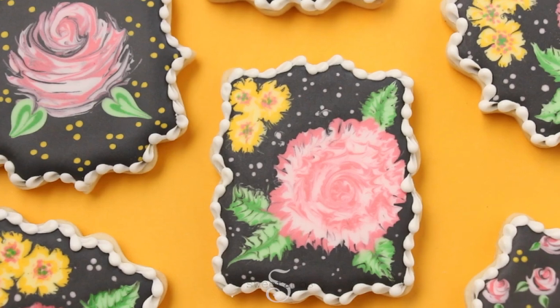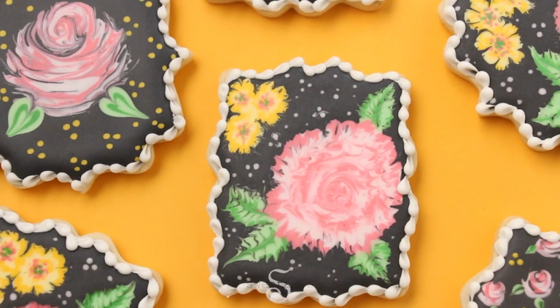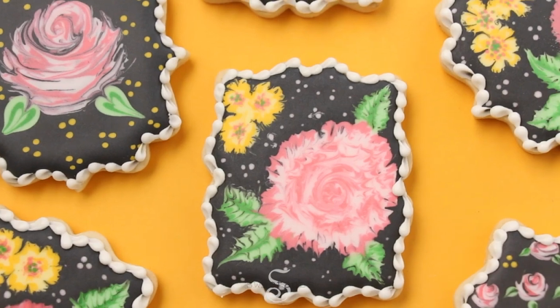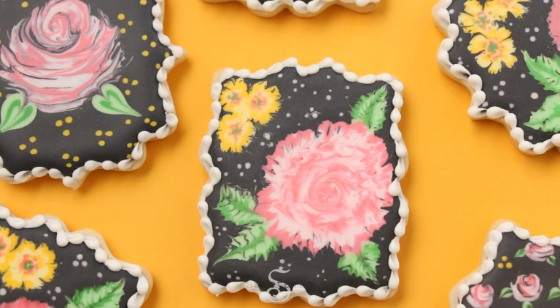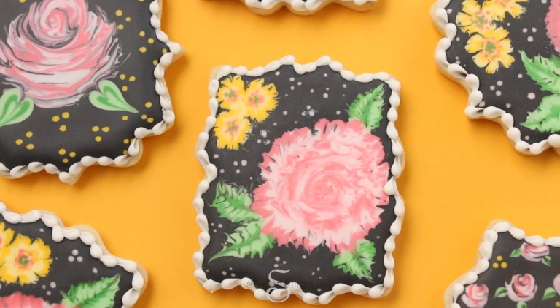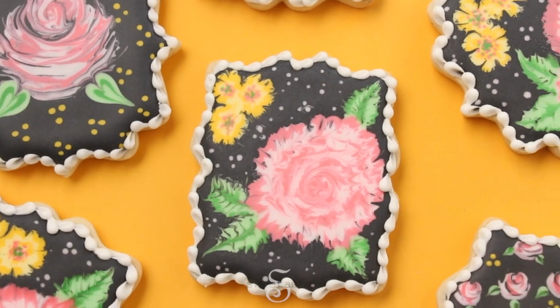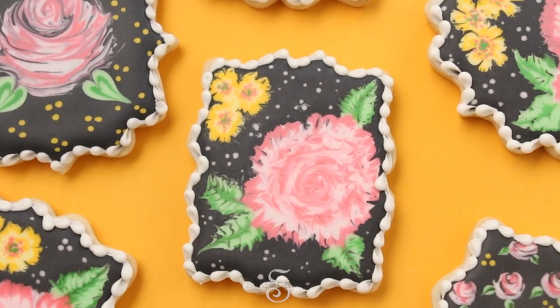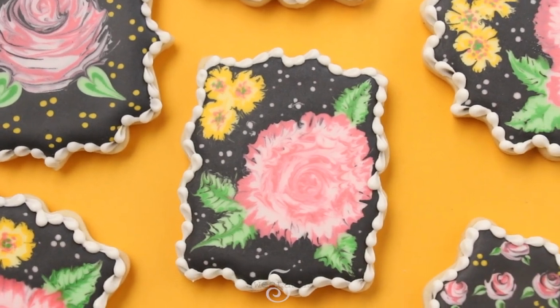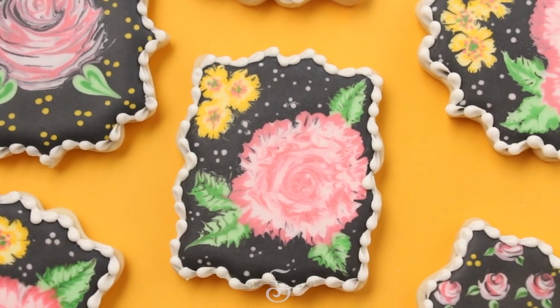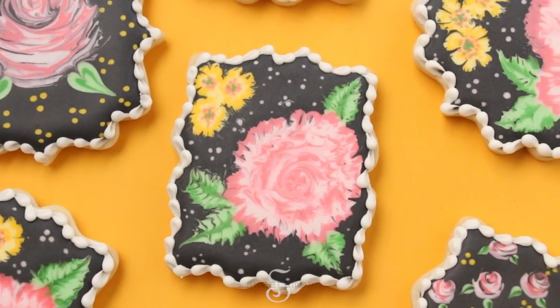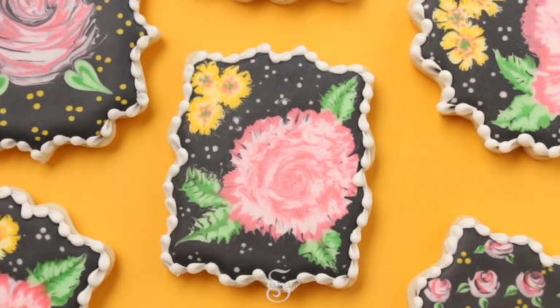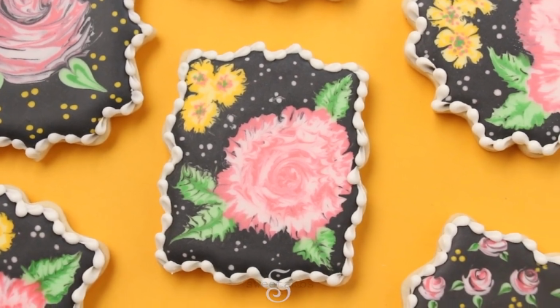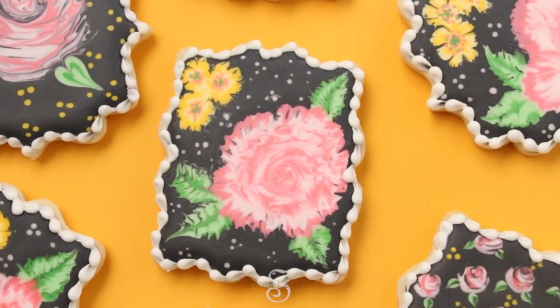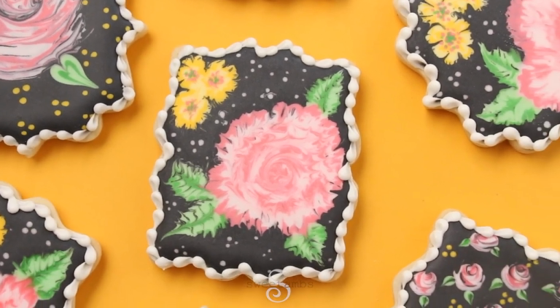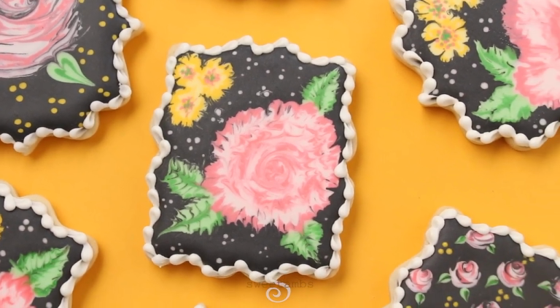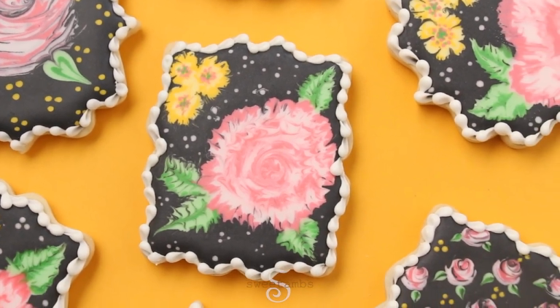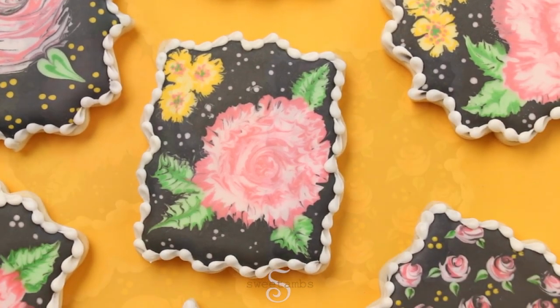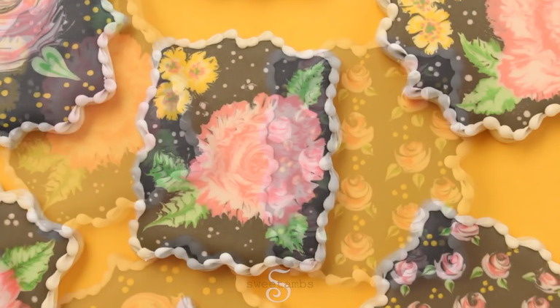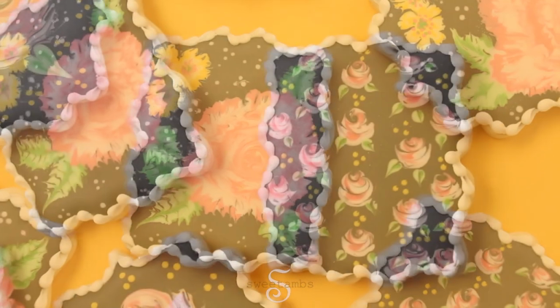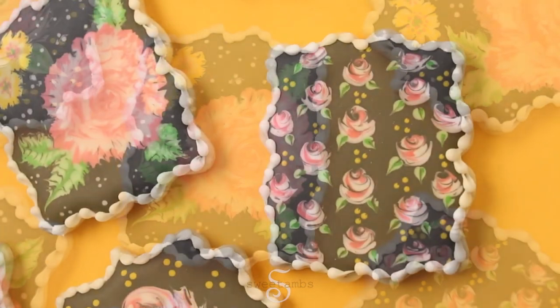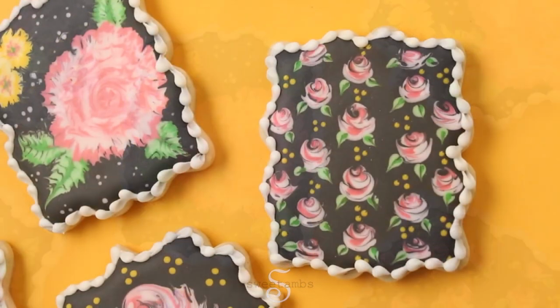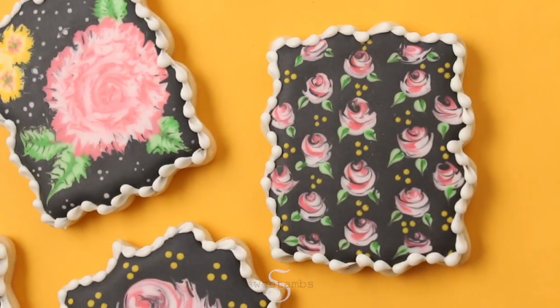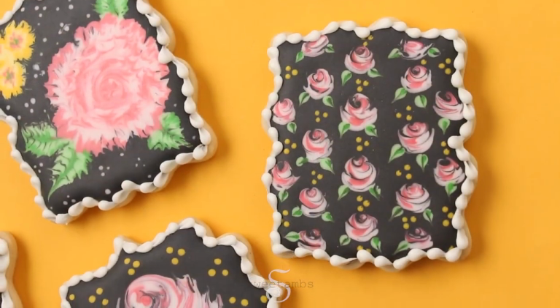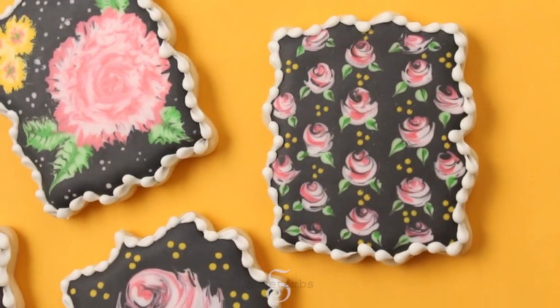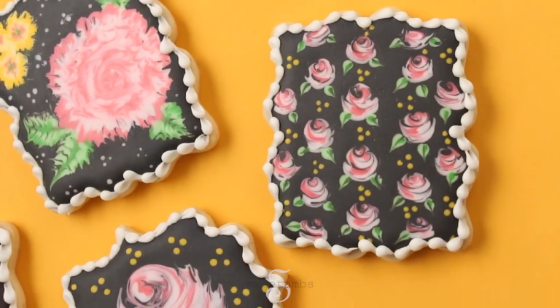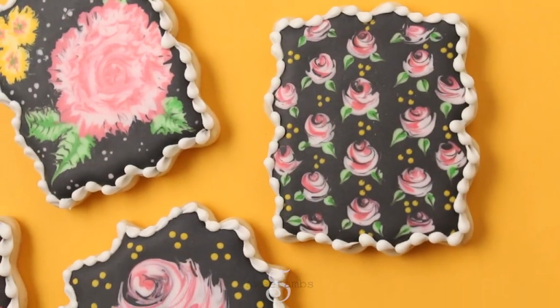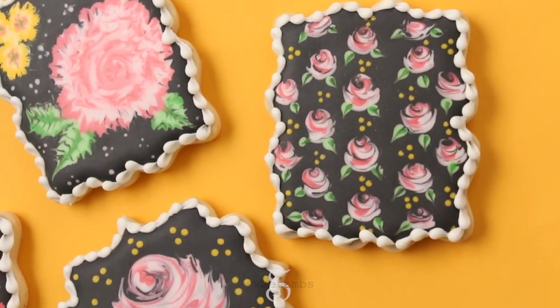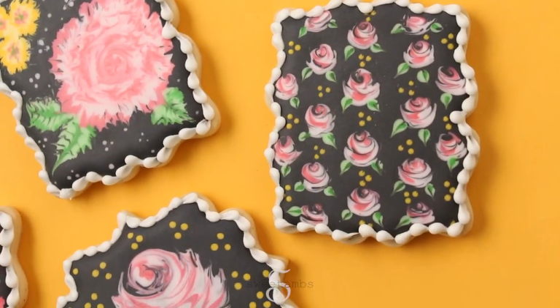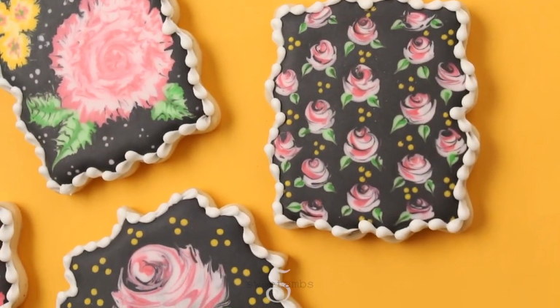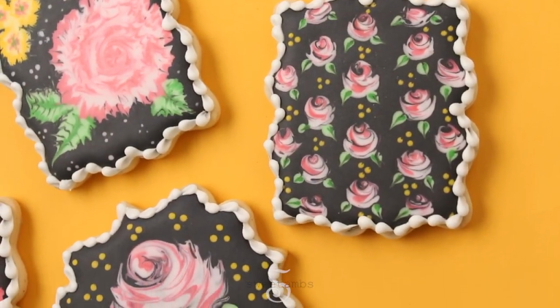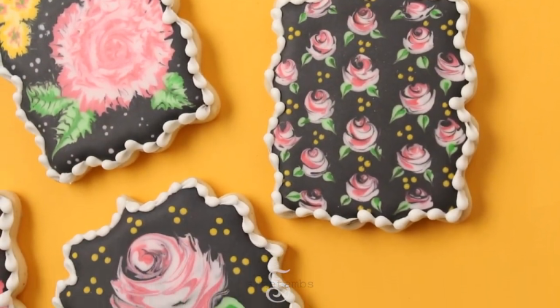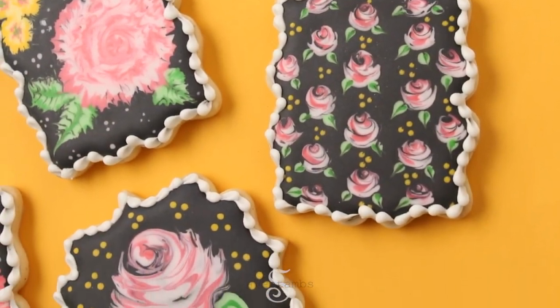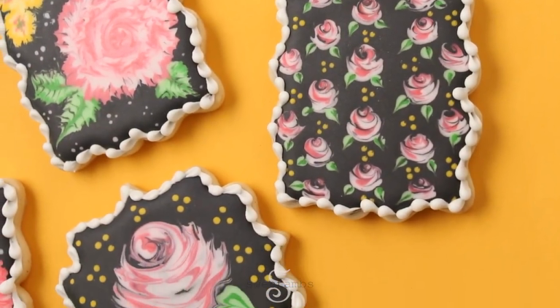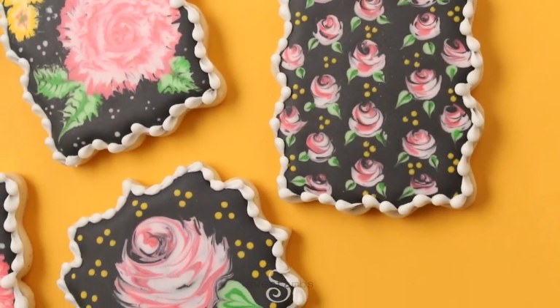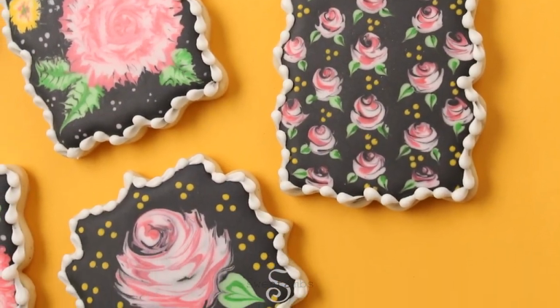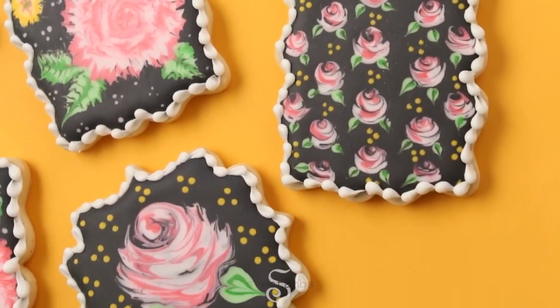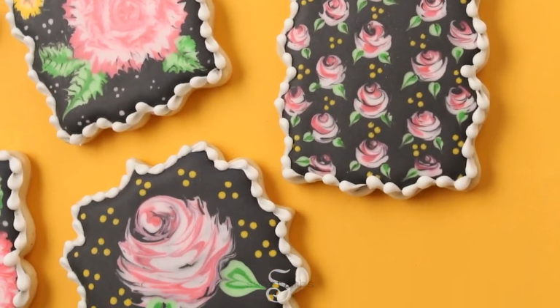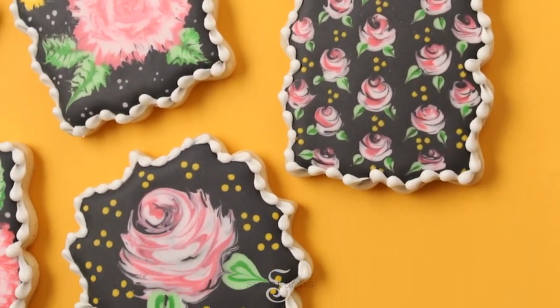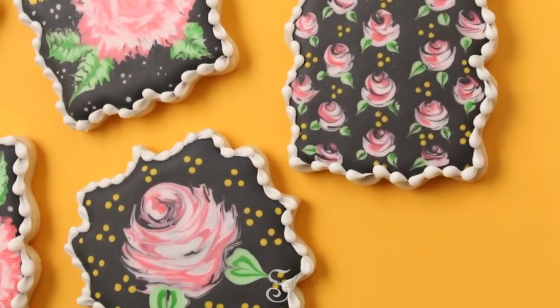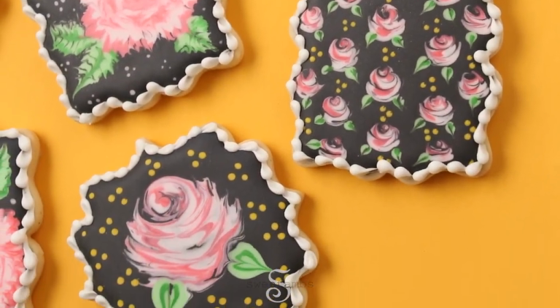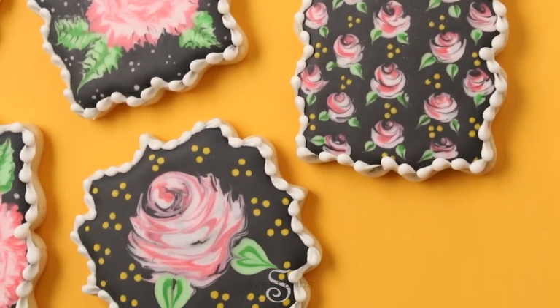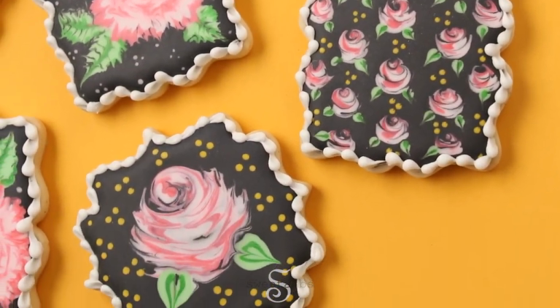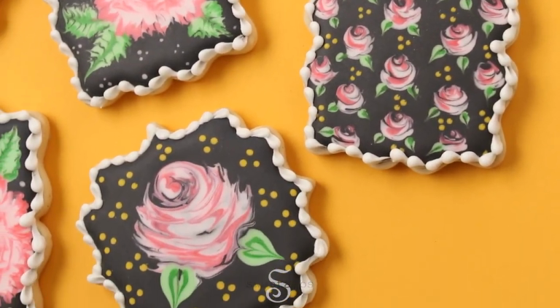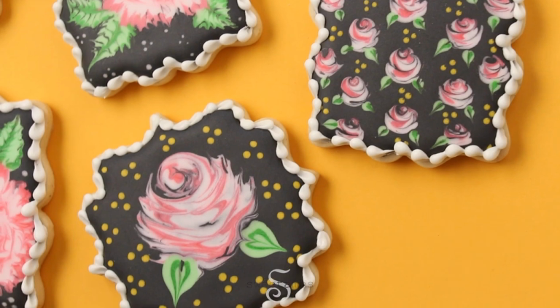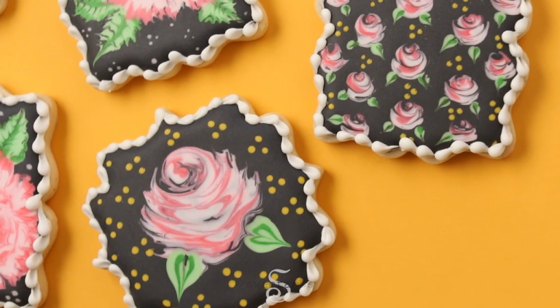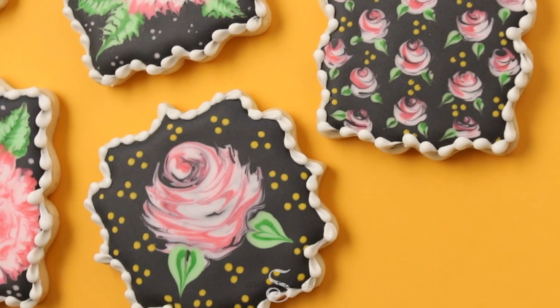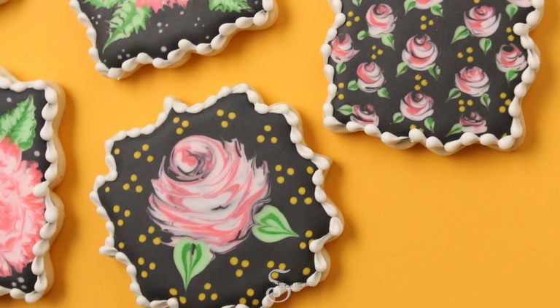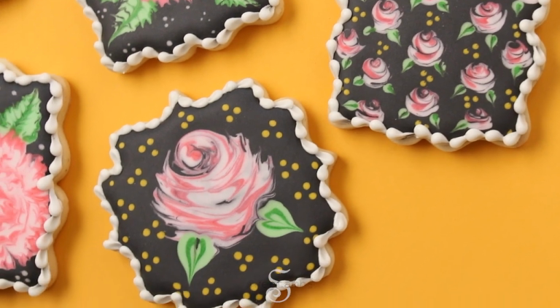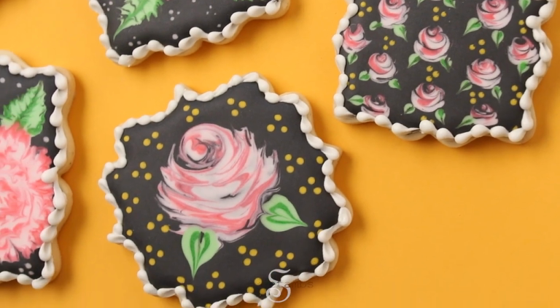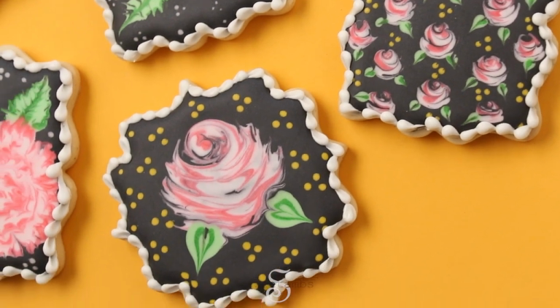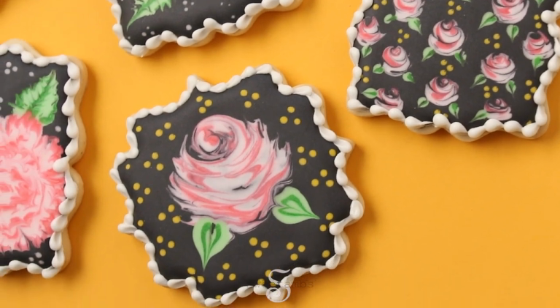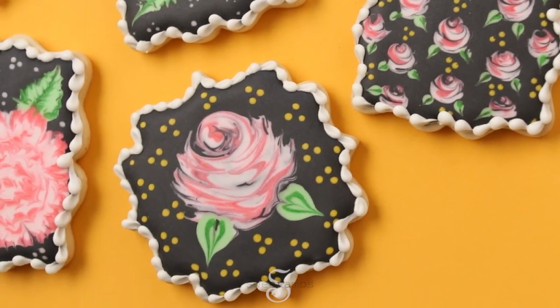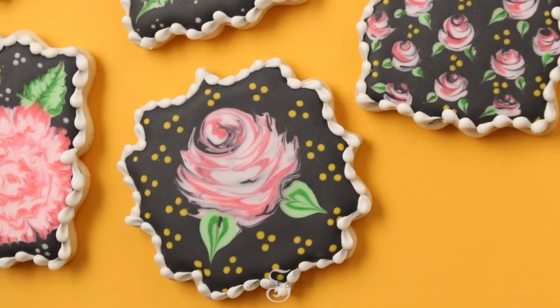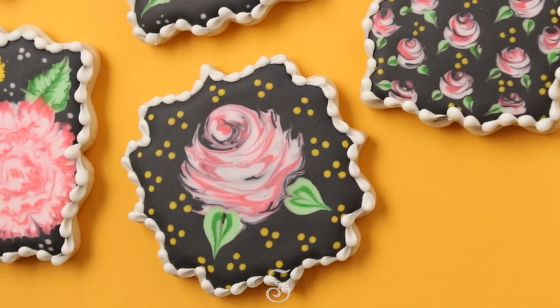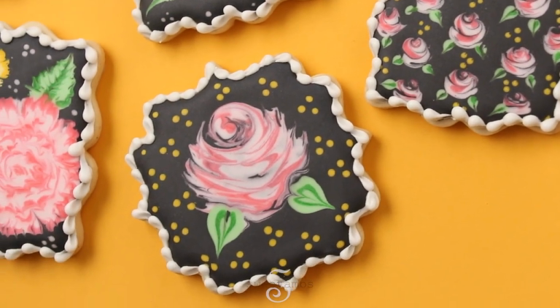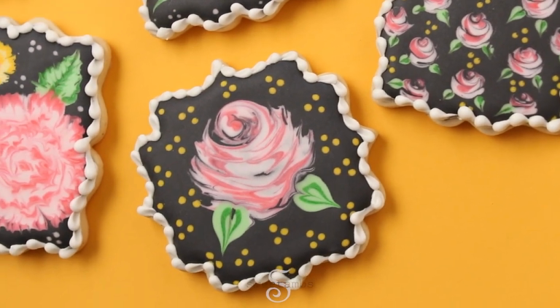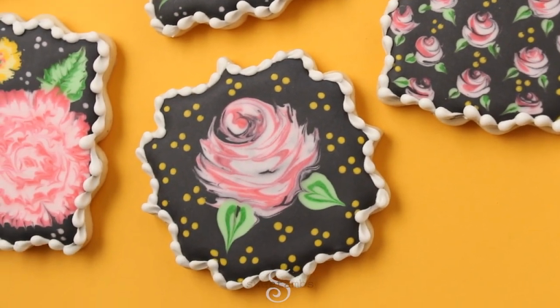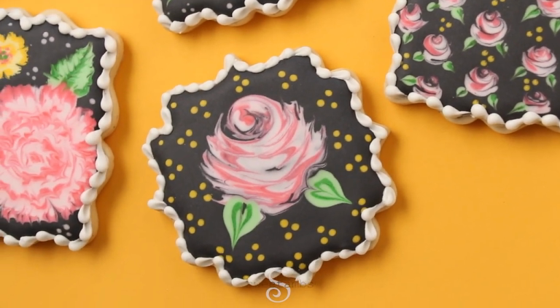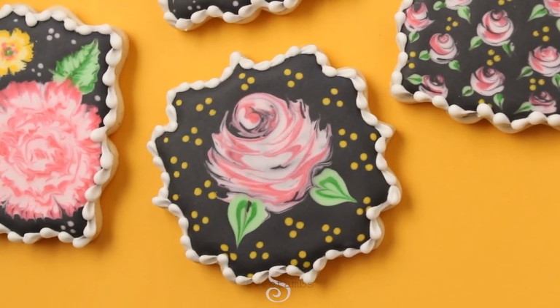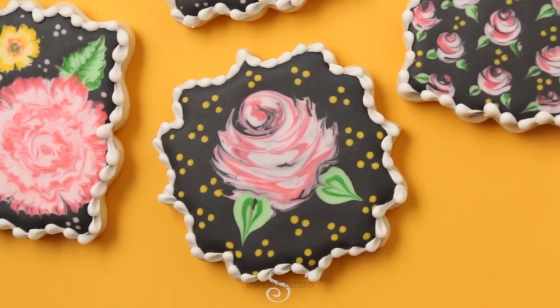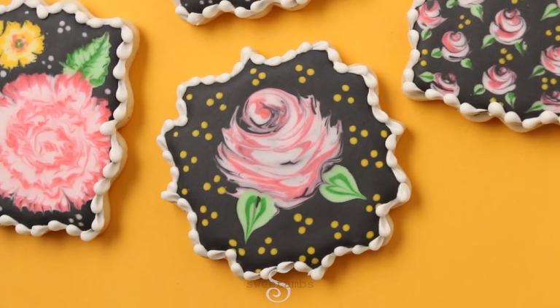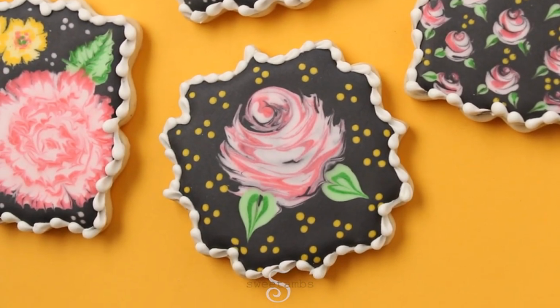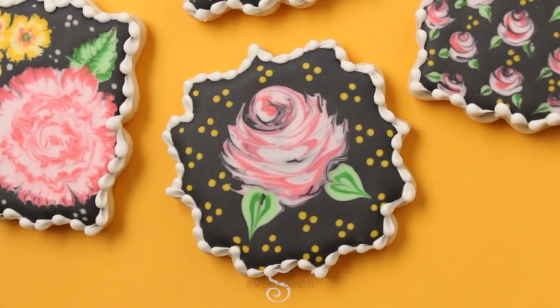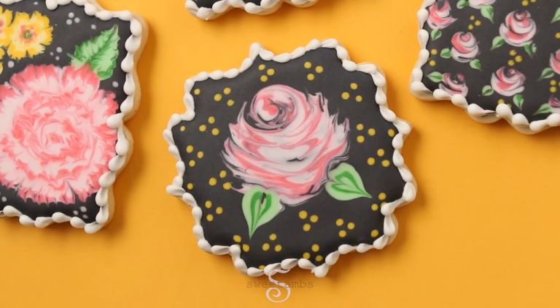Hi everybody, it's Amber from Sweet Am's Cookies. In this video, I'll show you three different ways to make wet on wet flowers with royal icing.